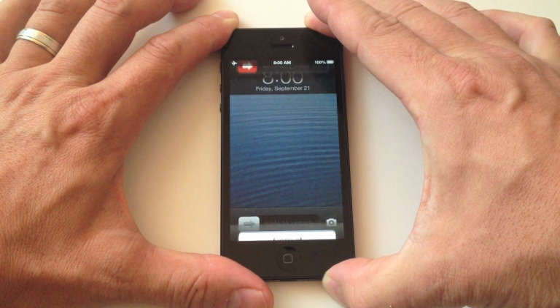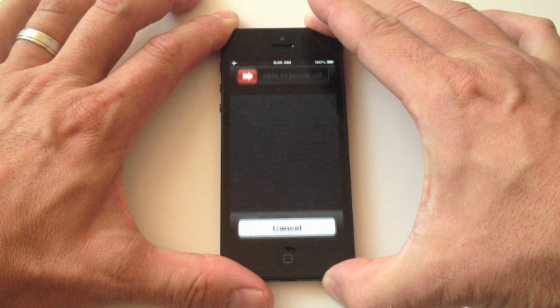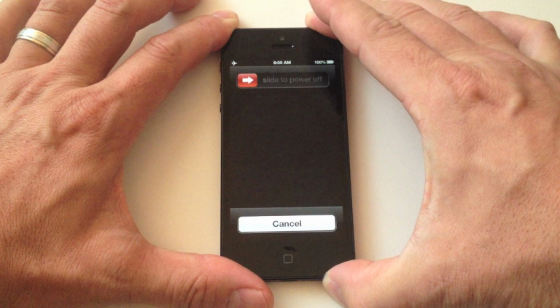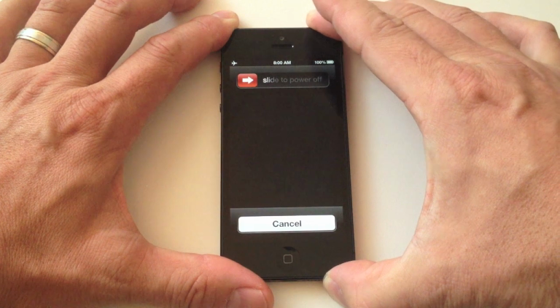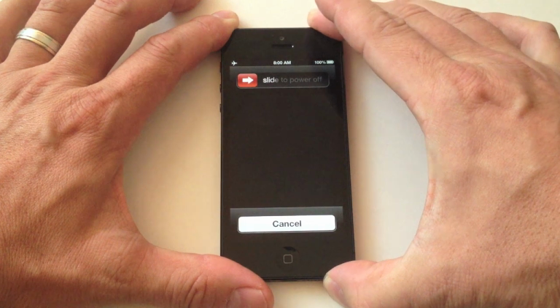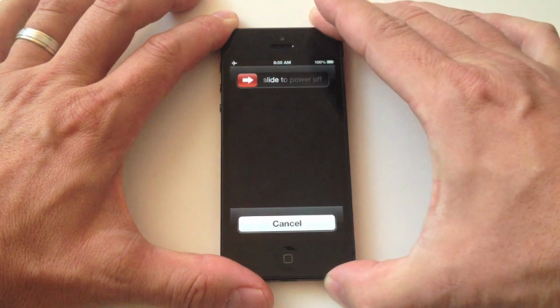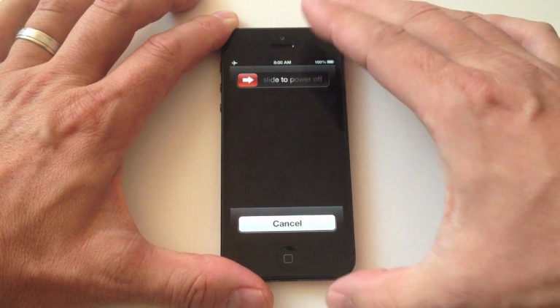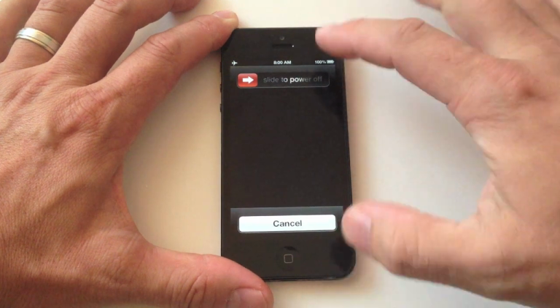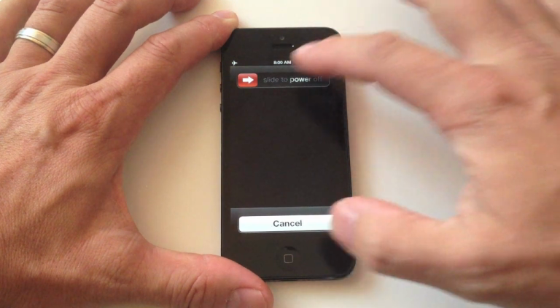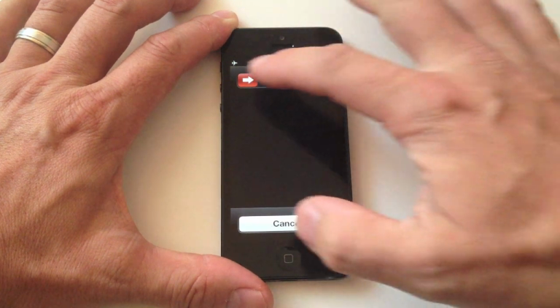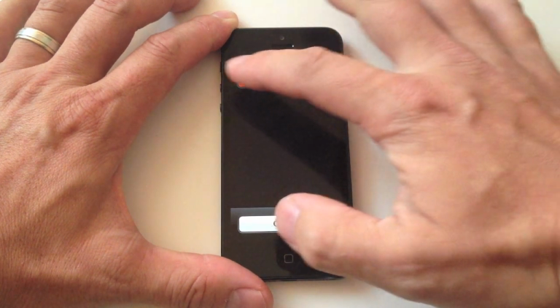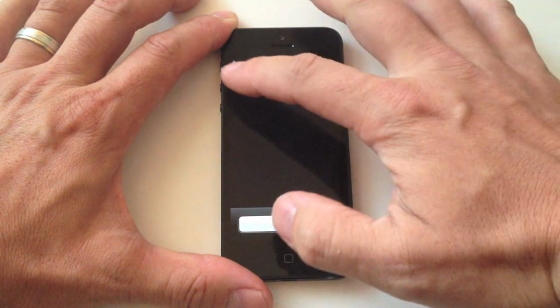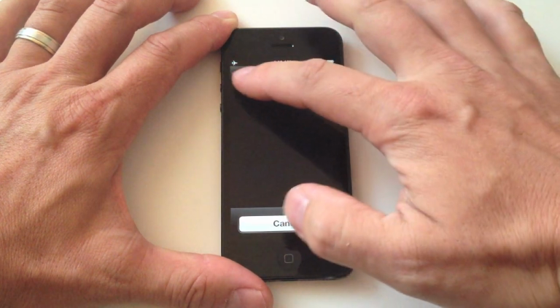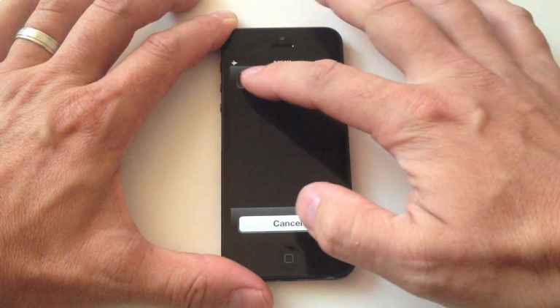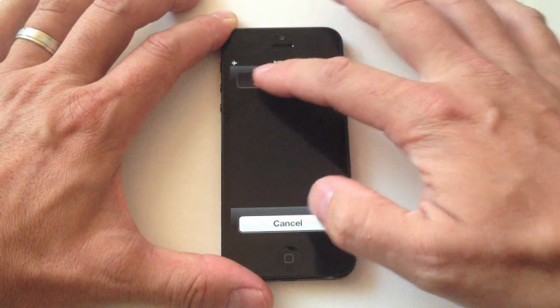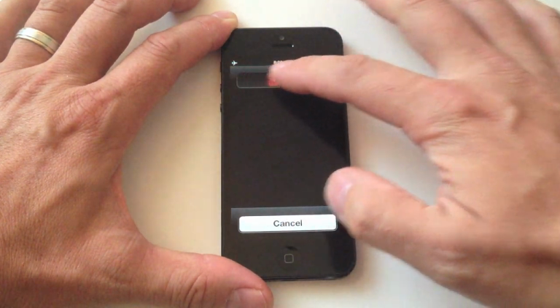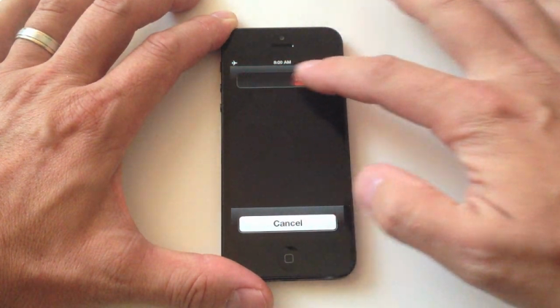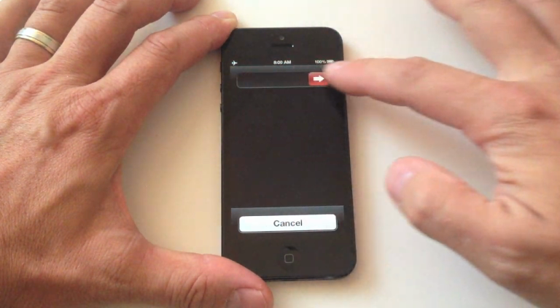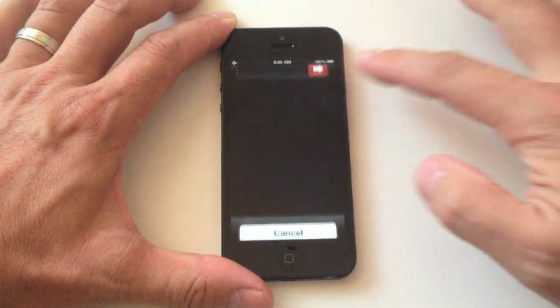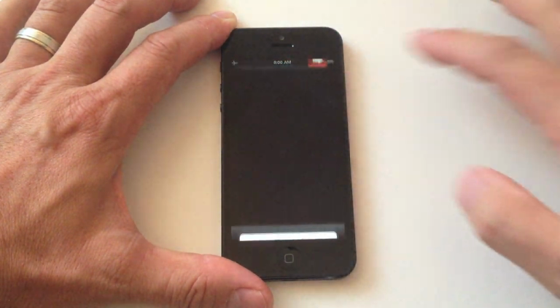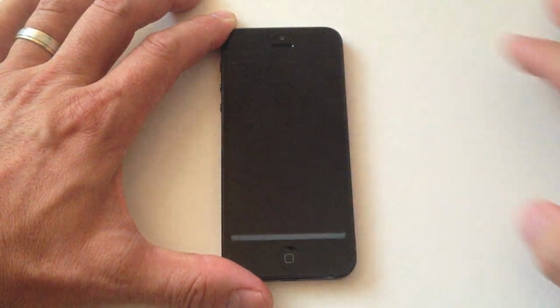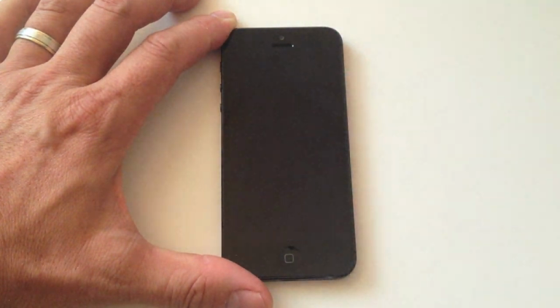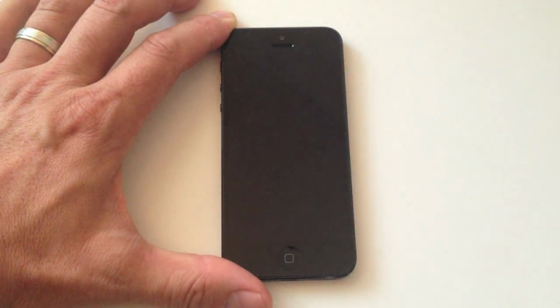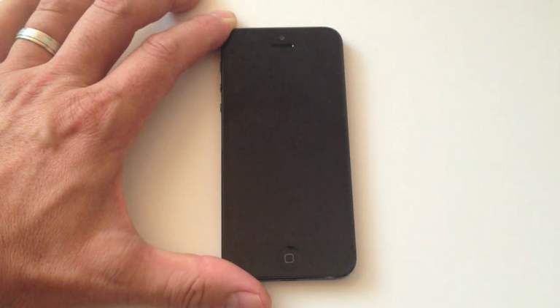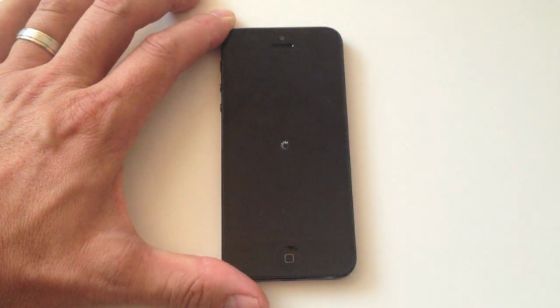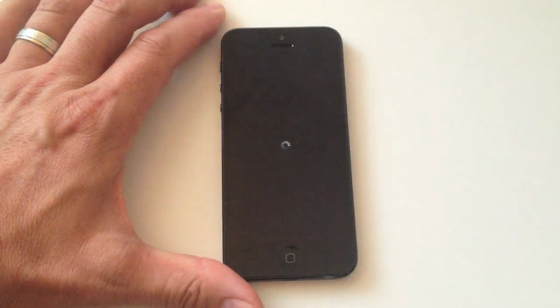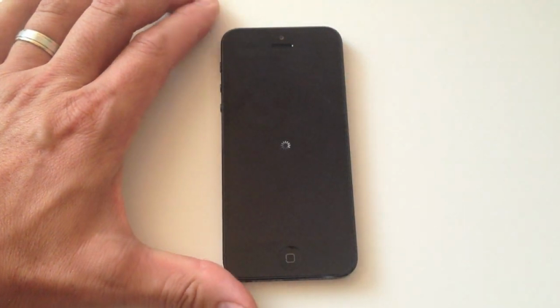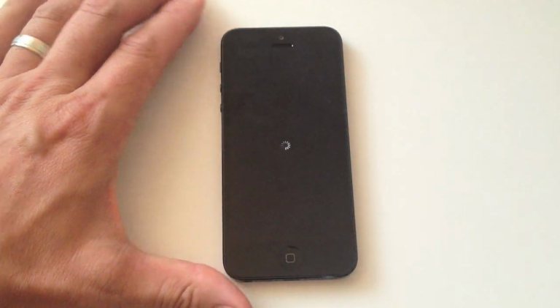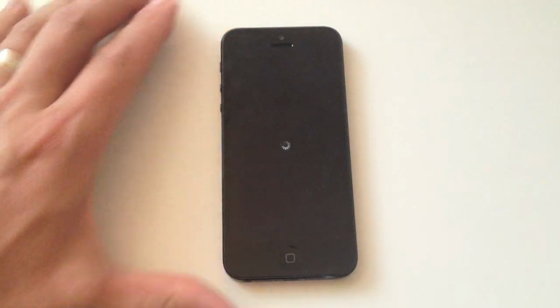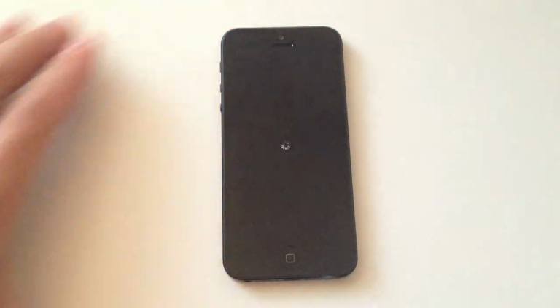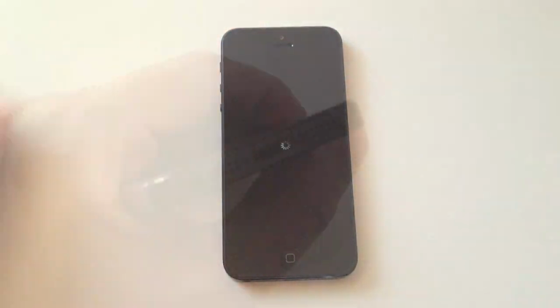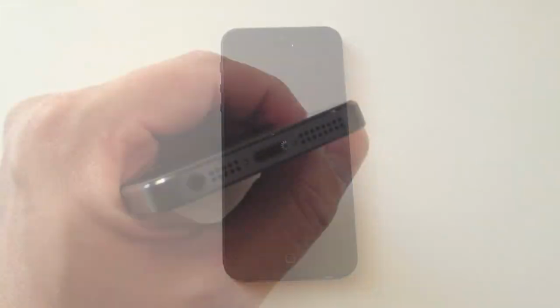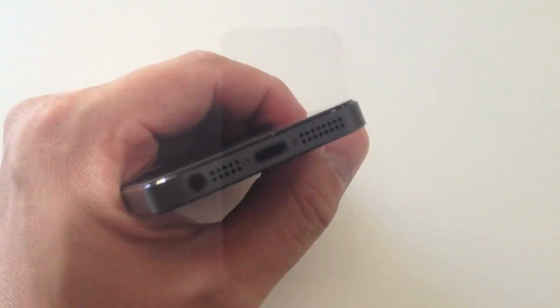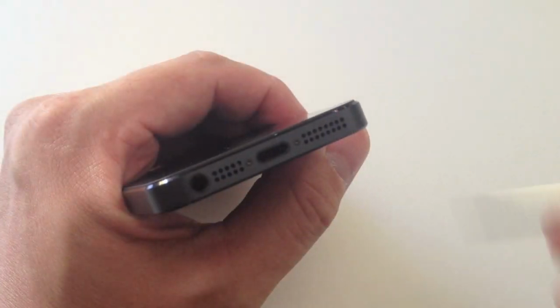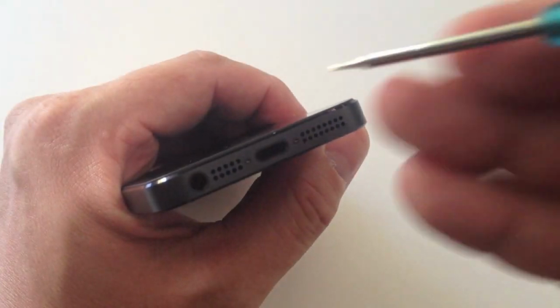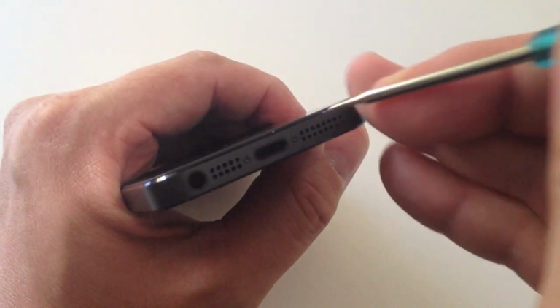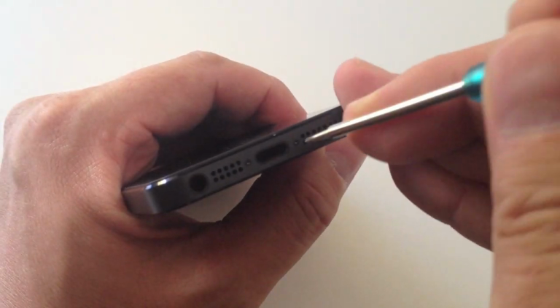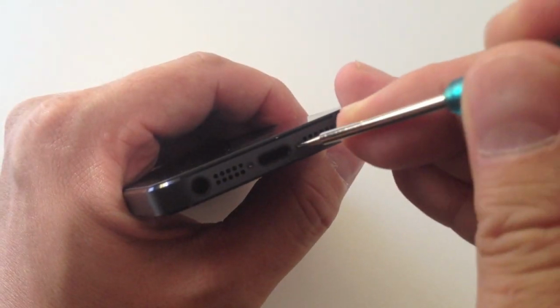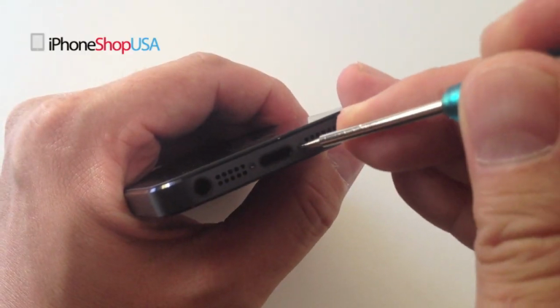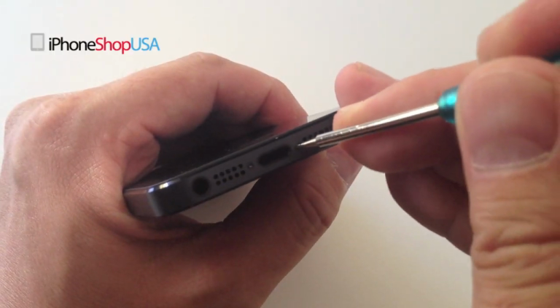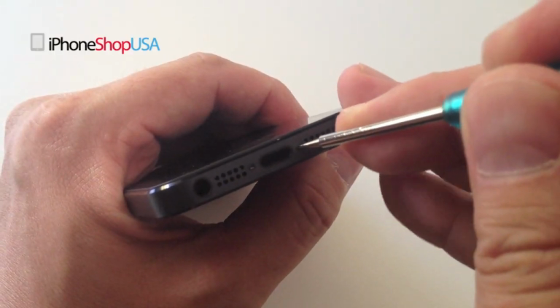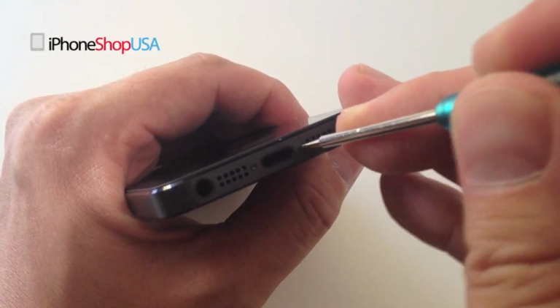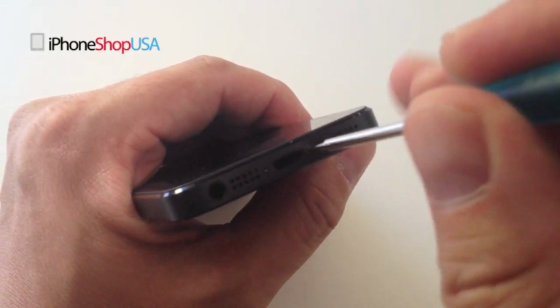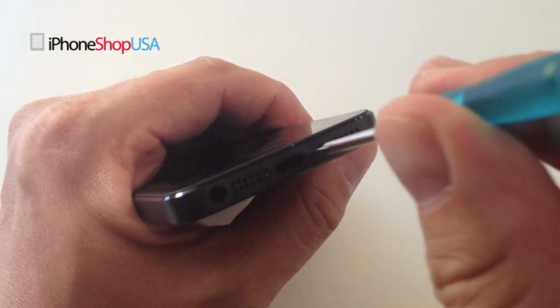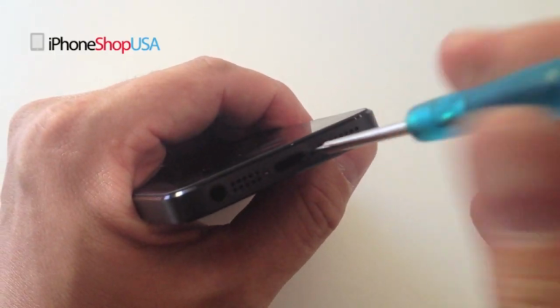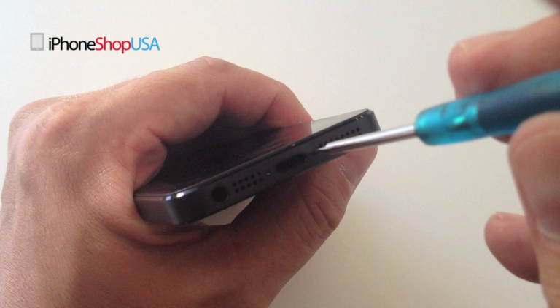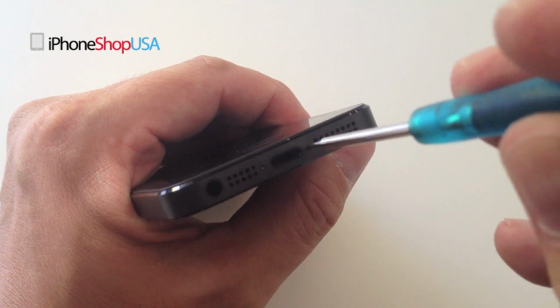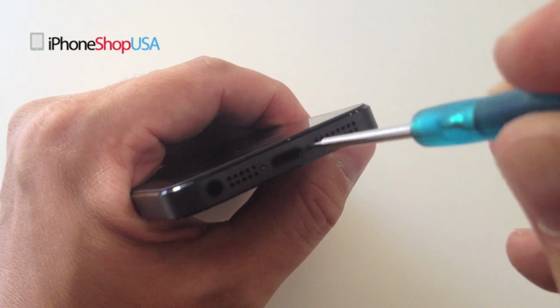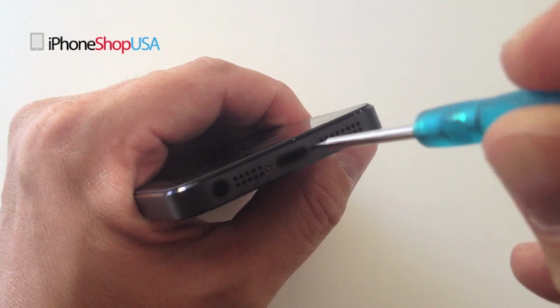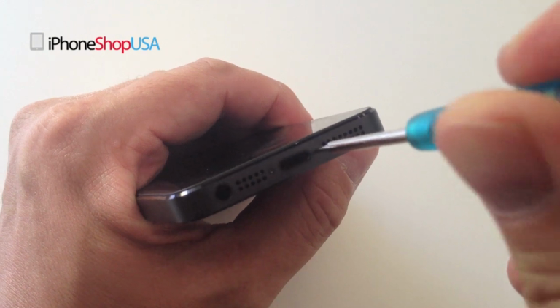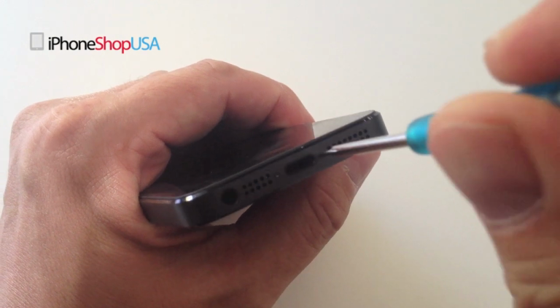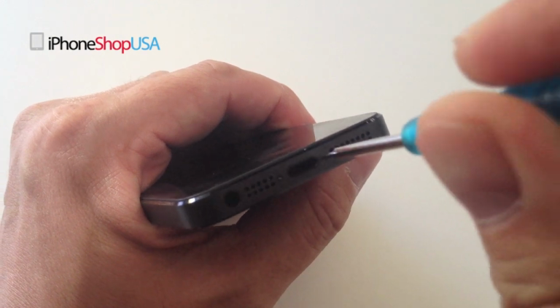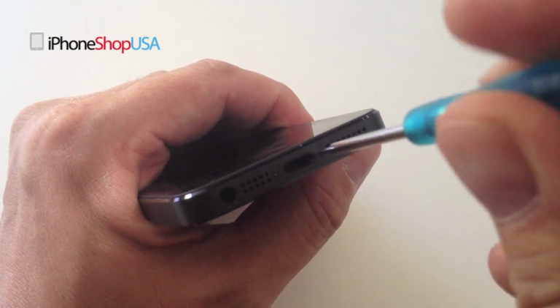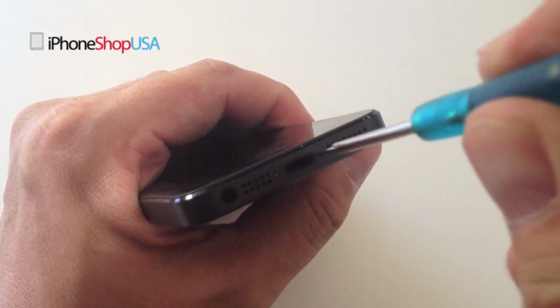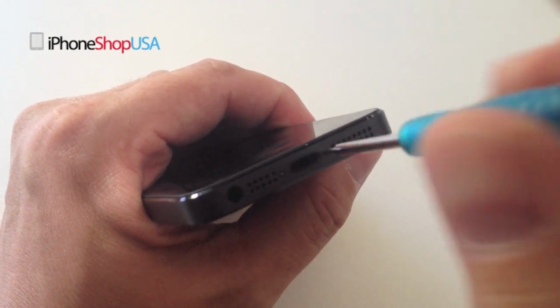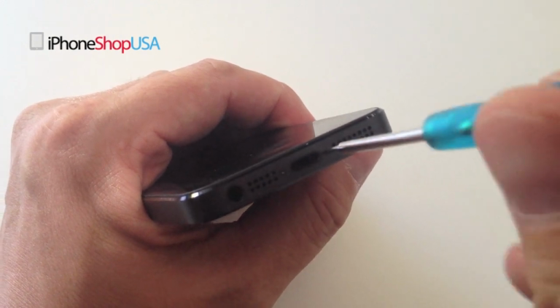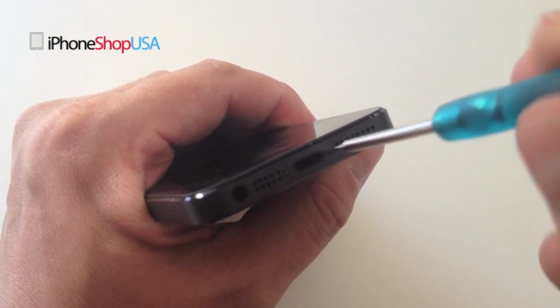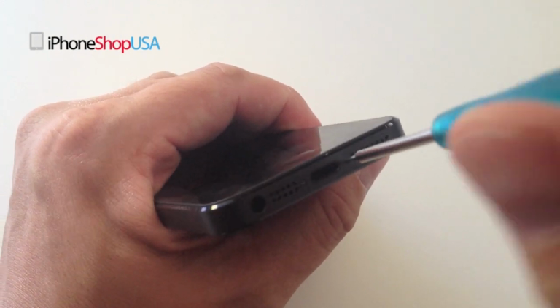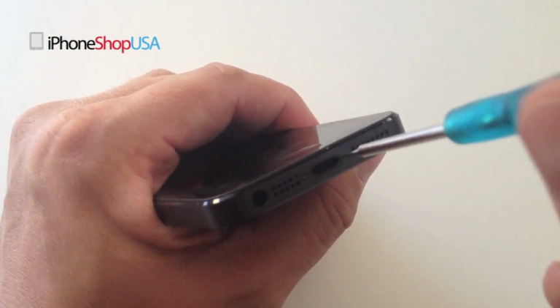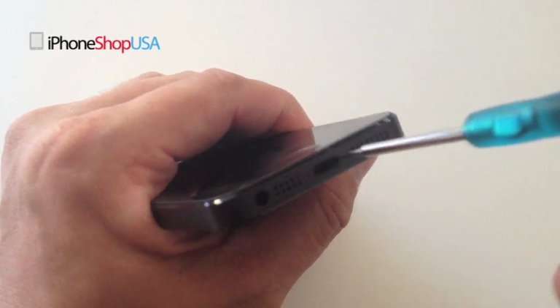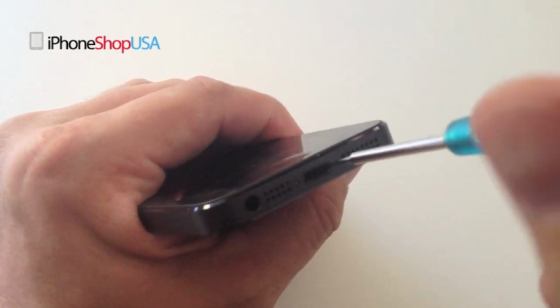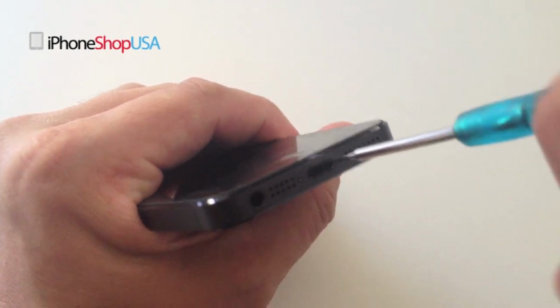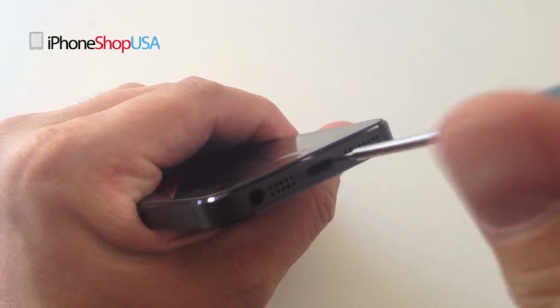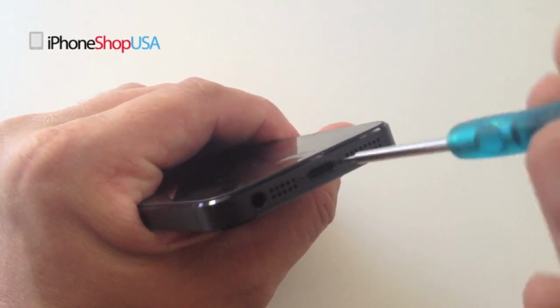Start by turning off your iPhone 5. Remove the bottom screws using a pentalobe screwdriver.